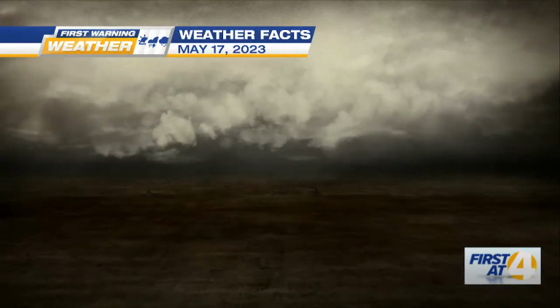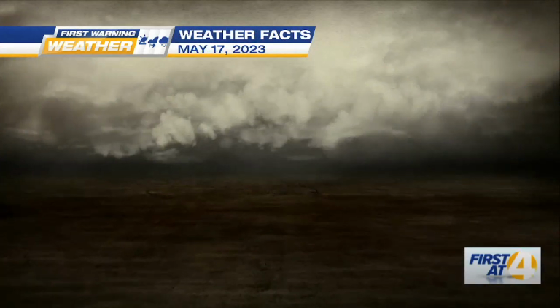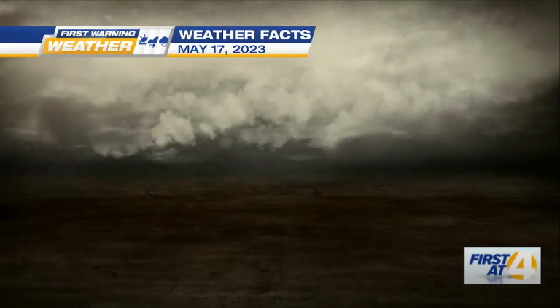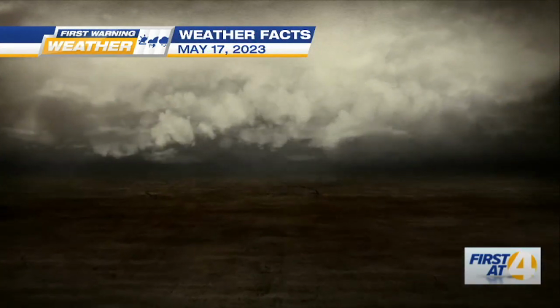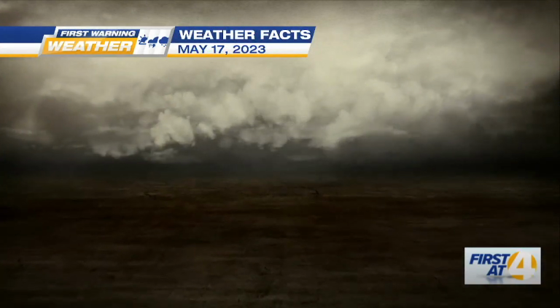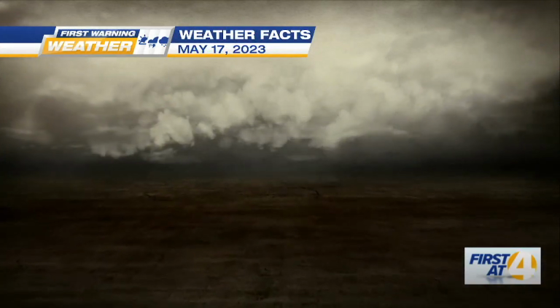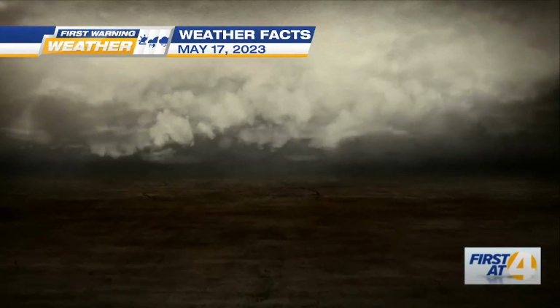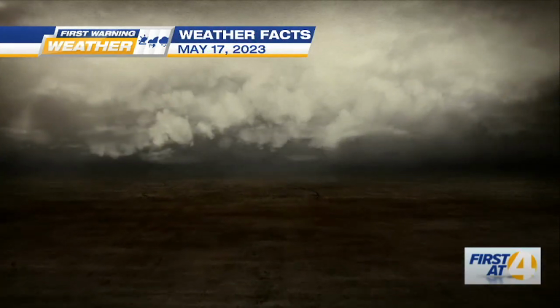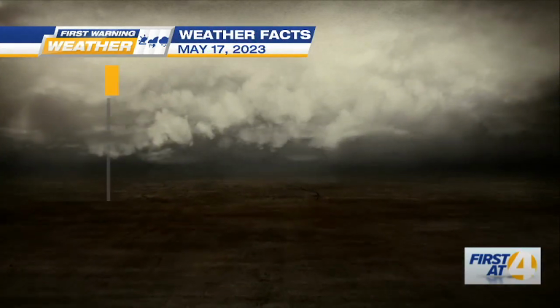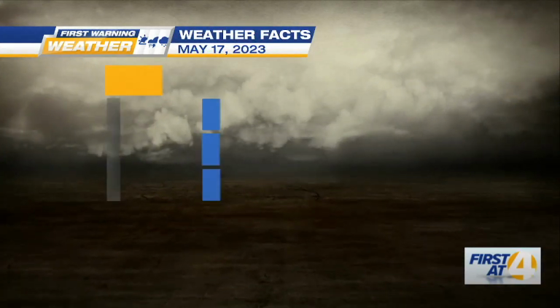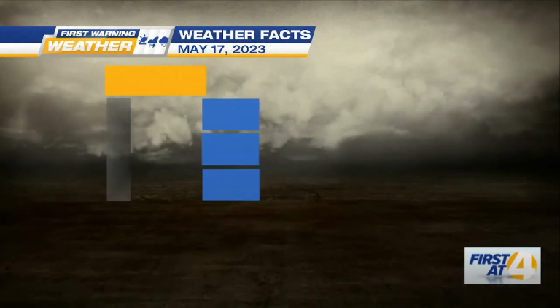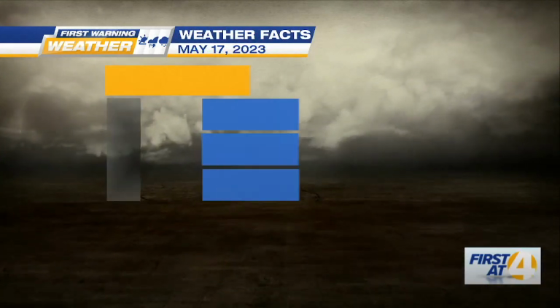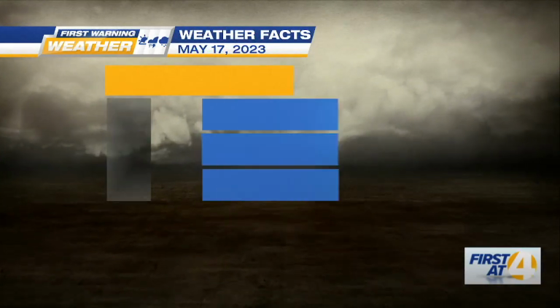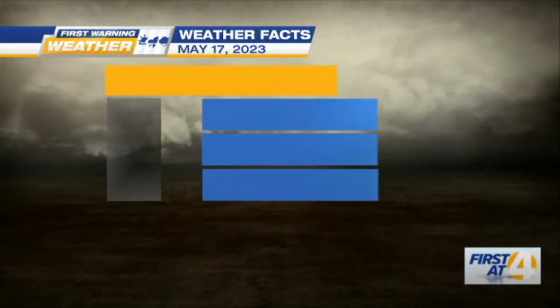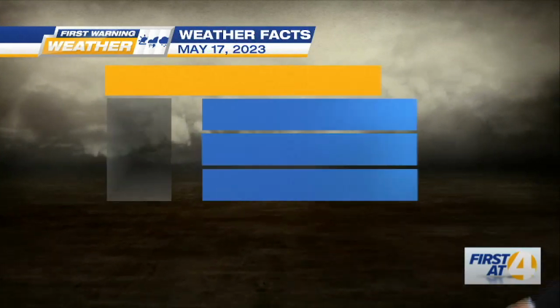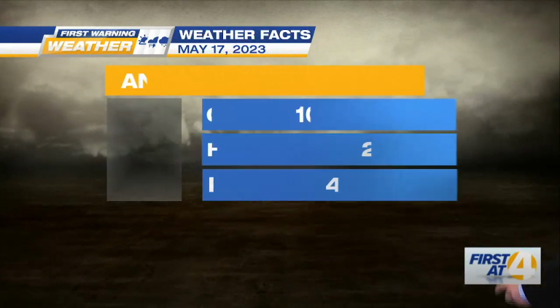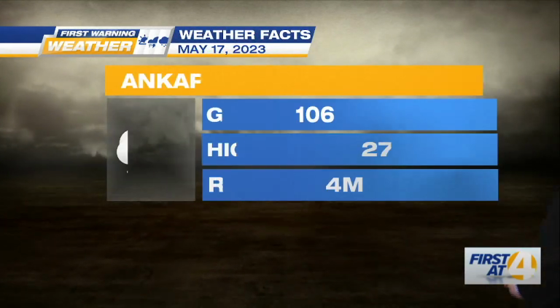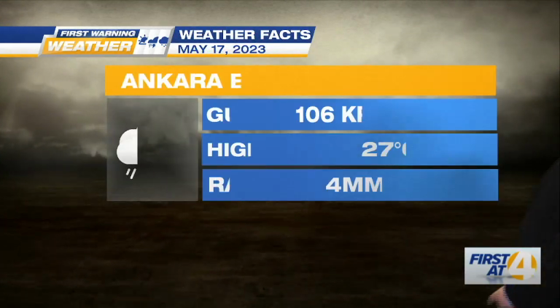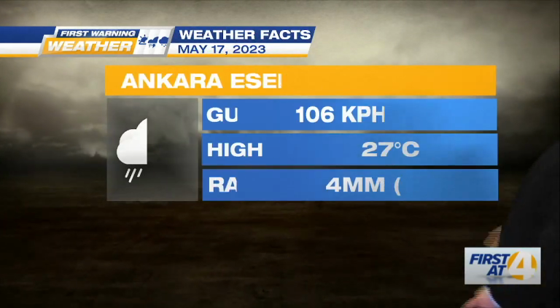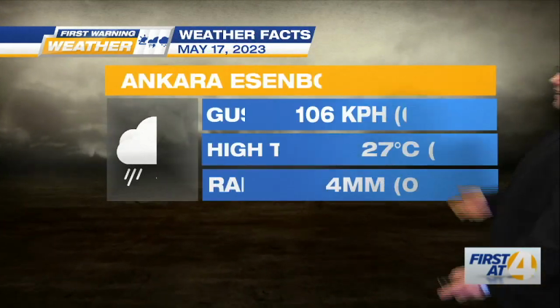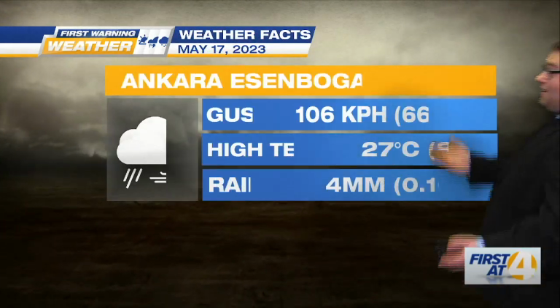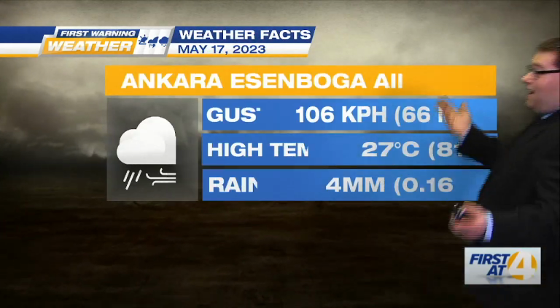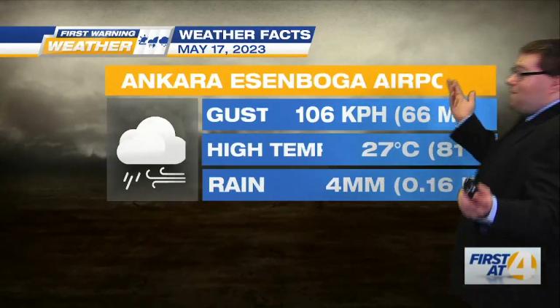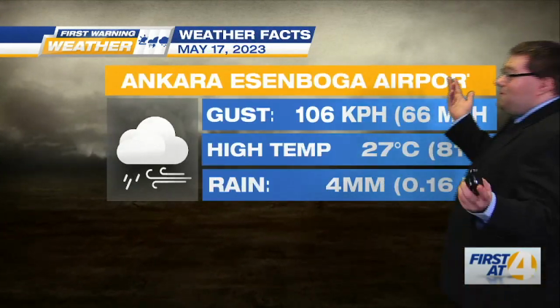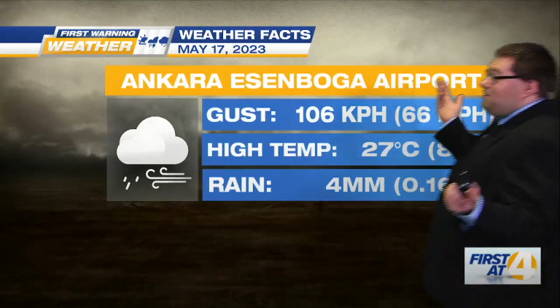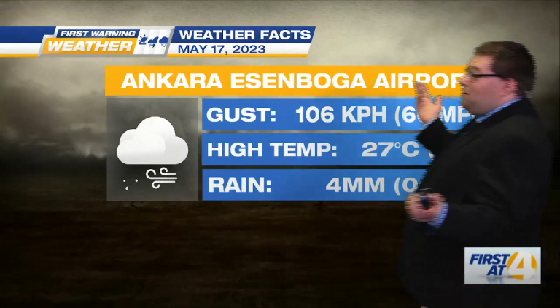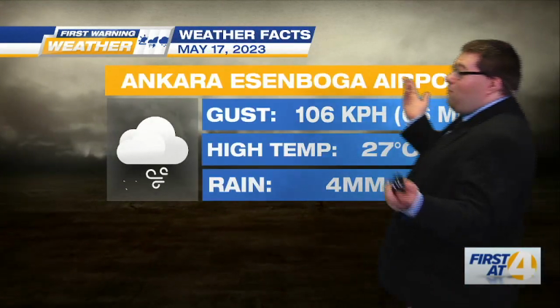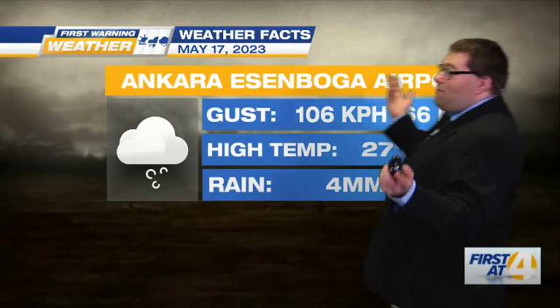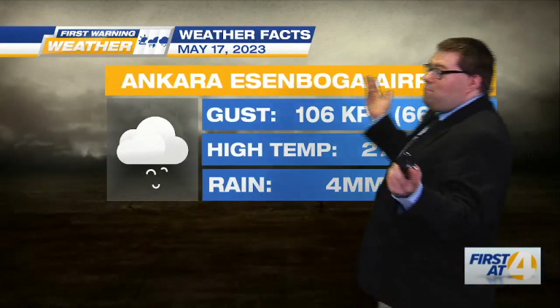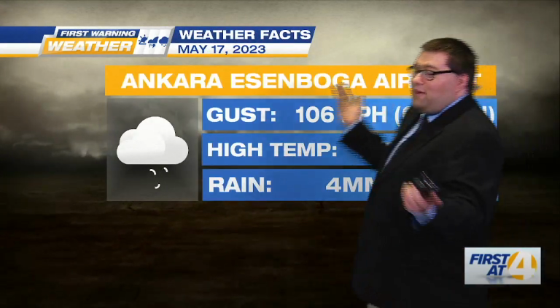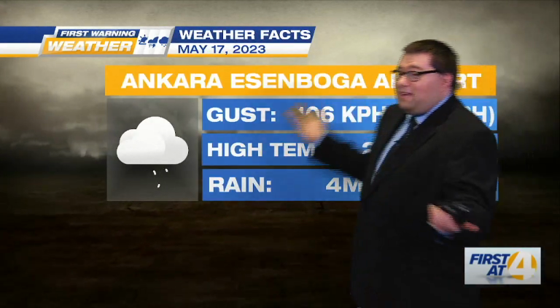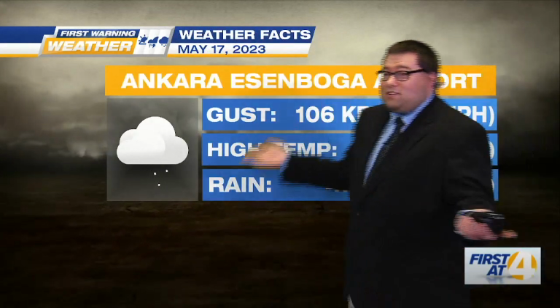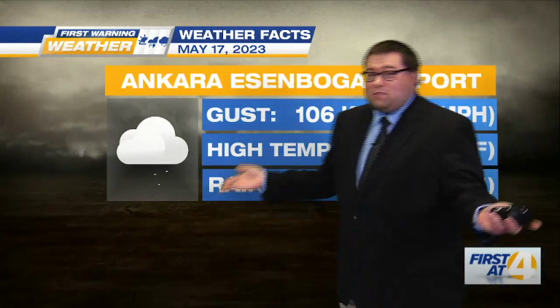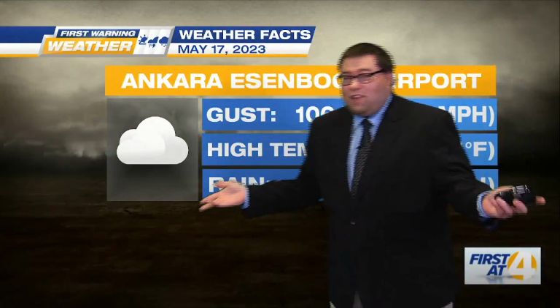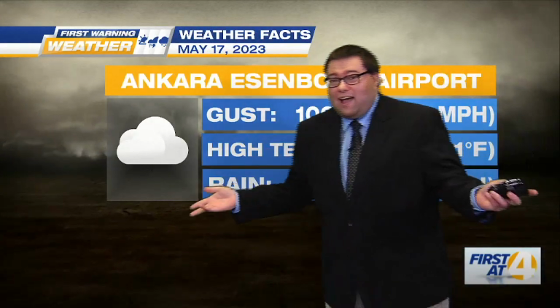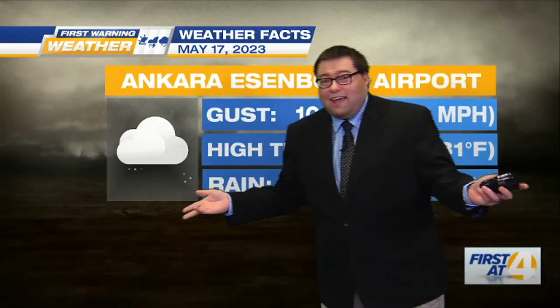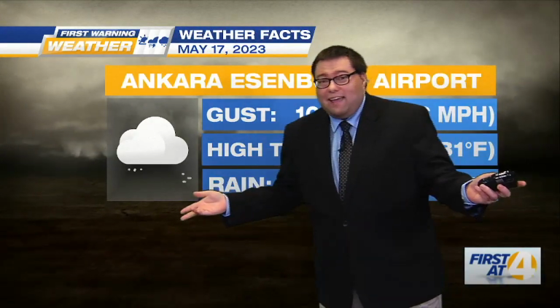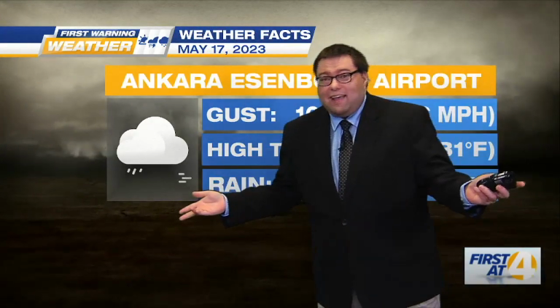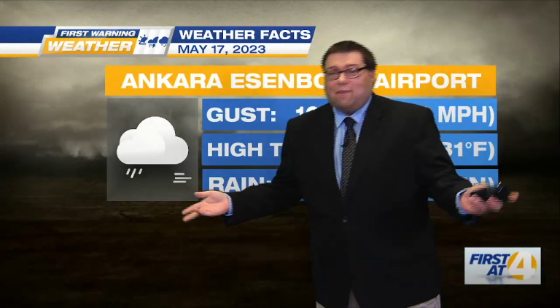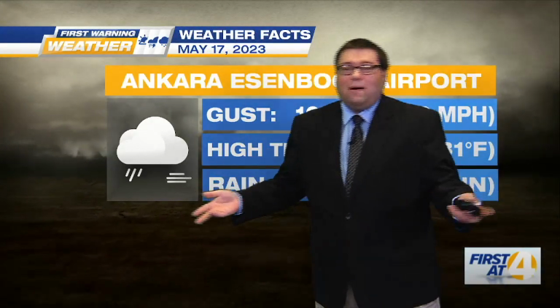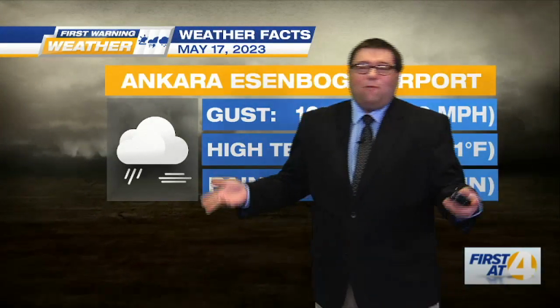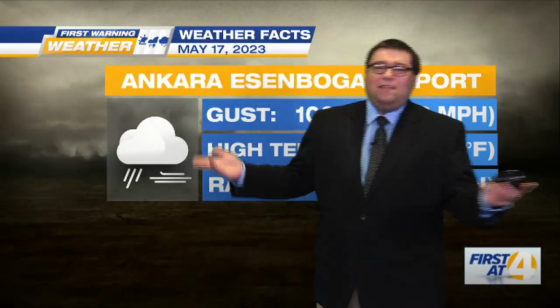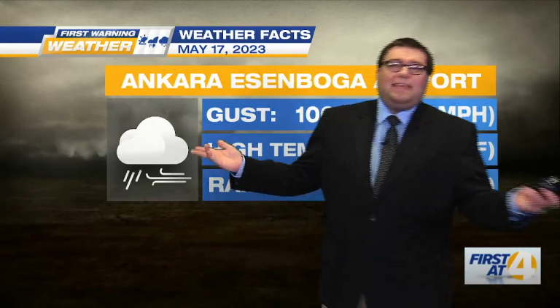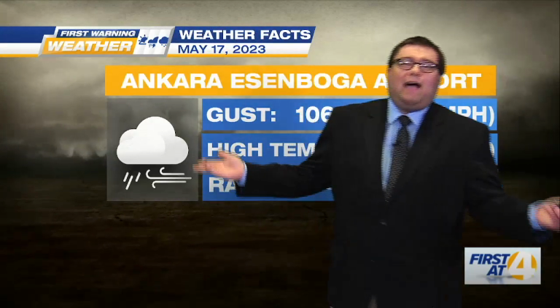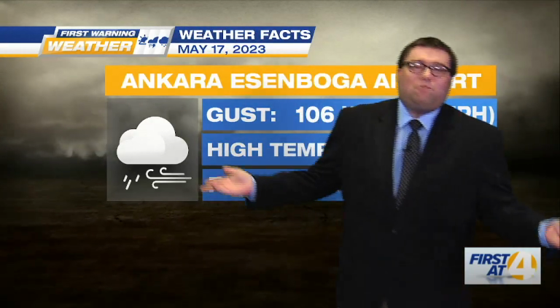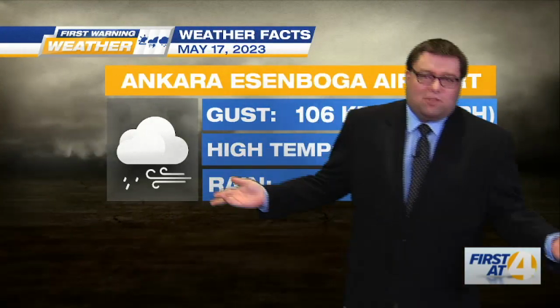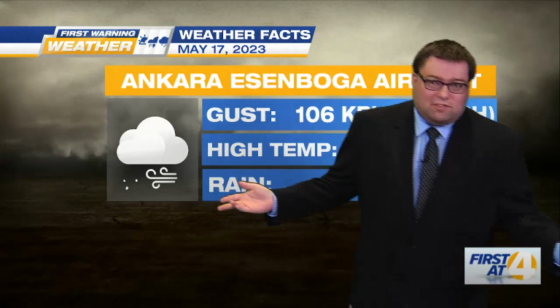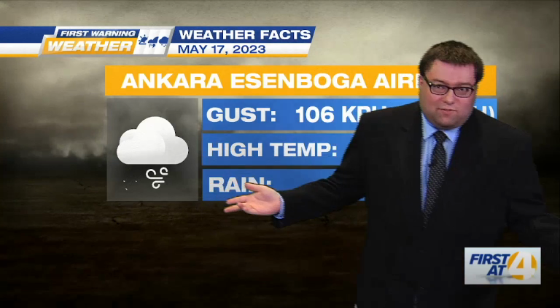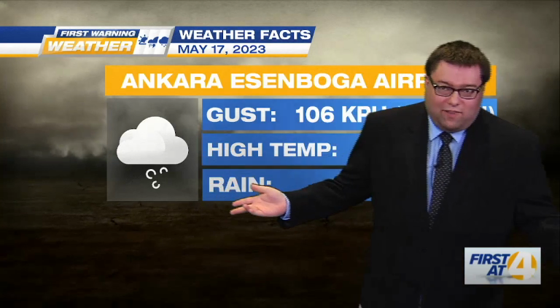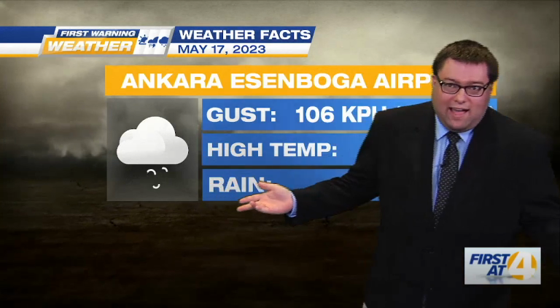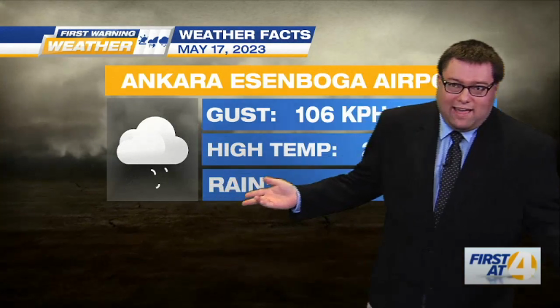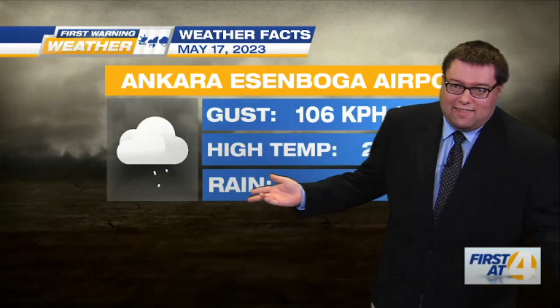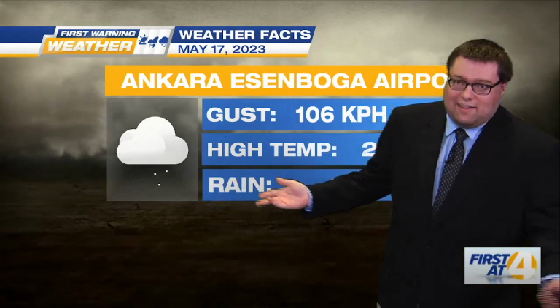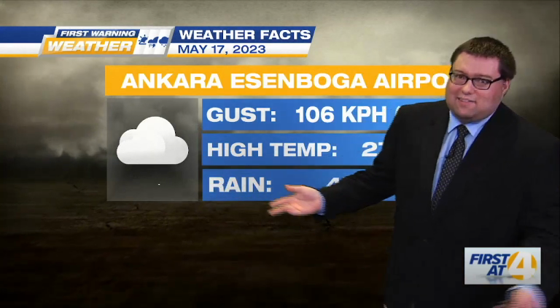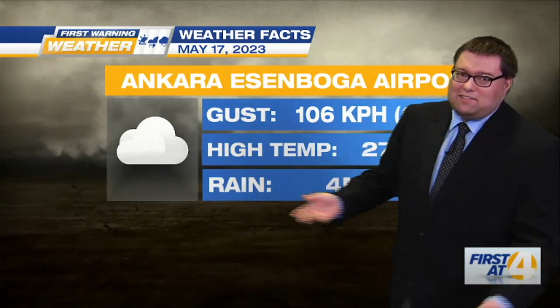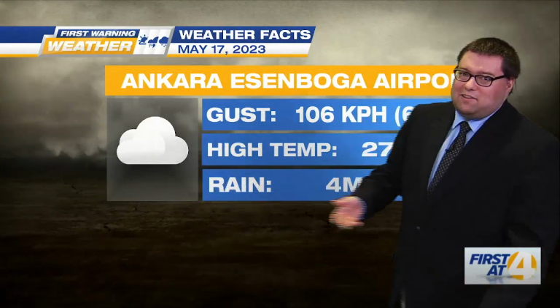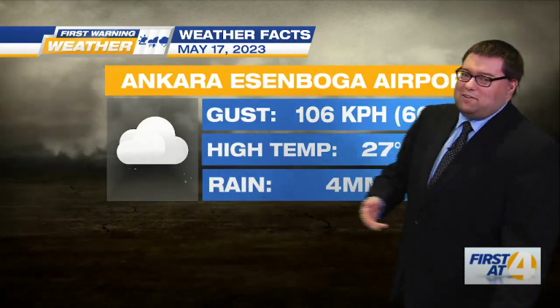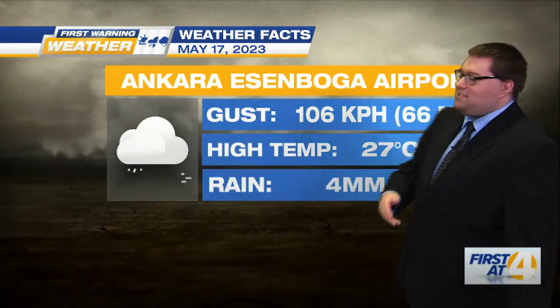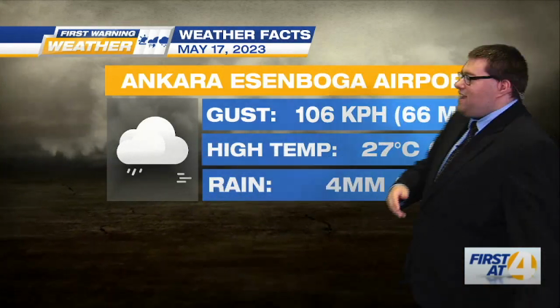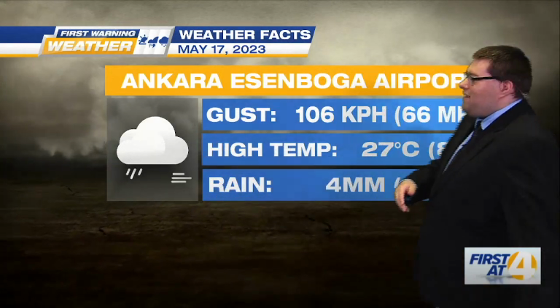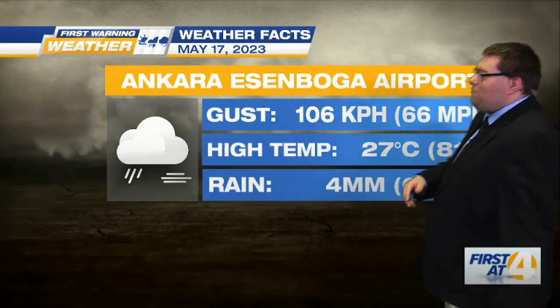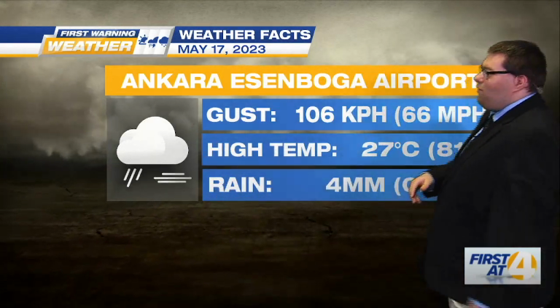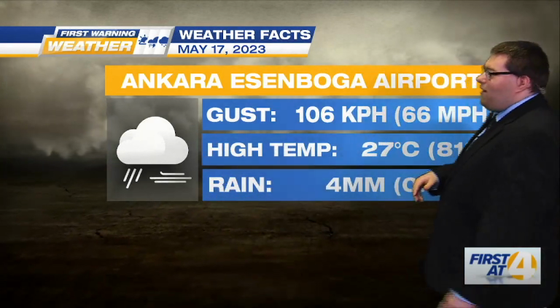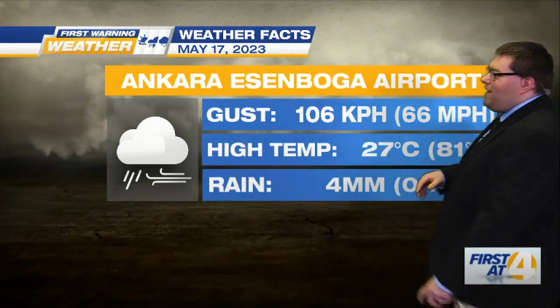When pigs fly — how about when couches fly? There's a new saying for you.